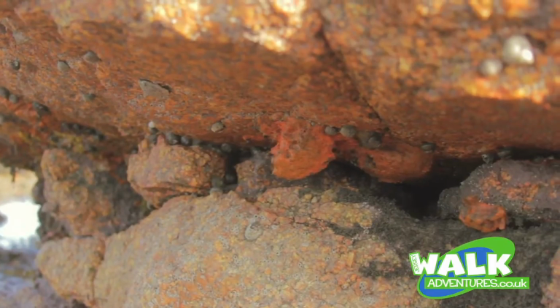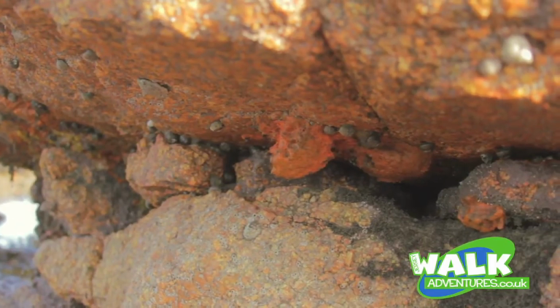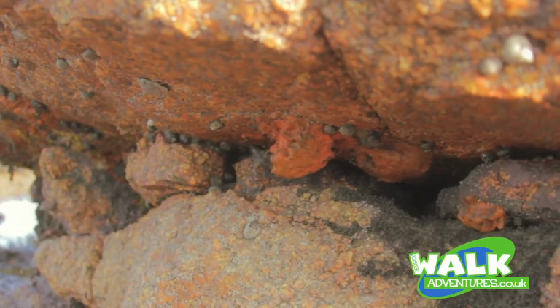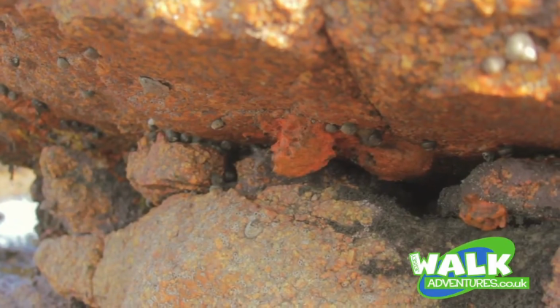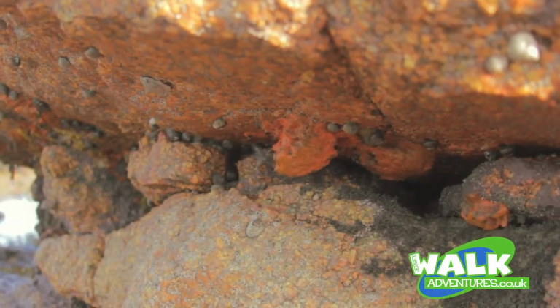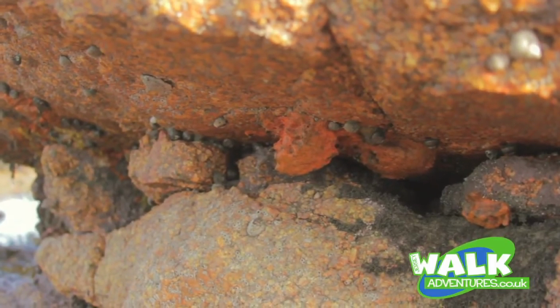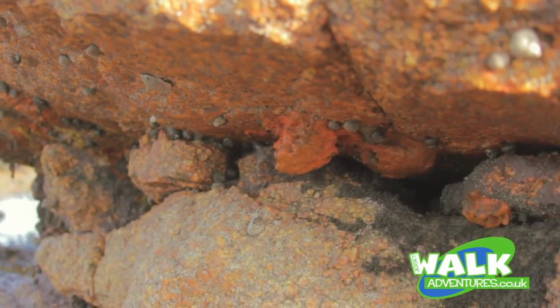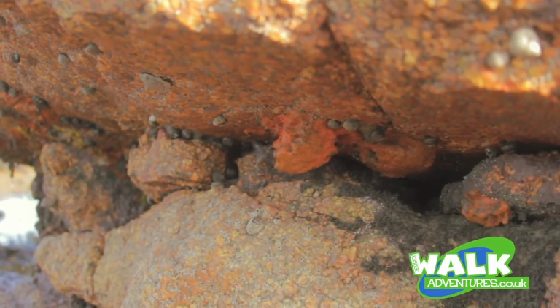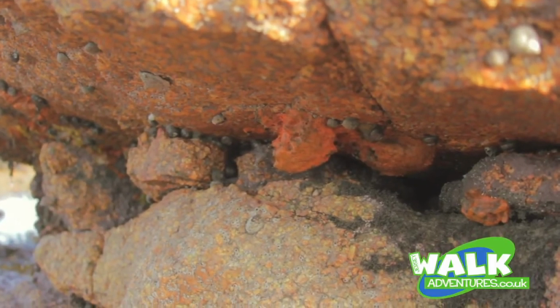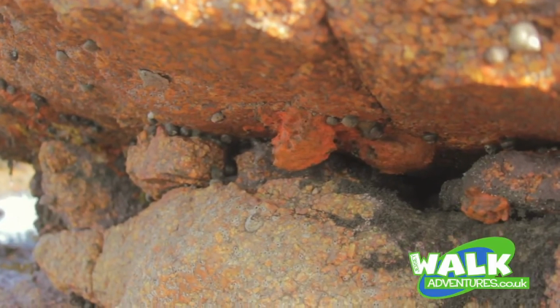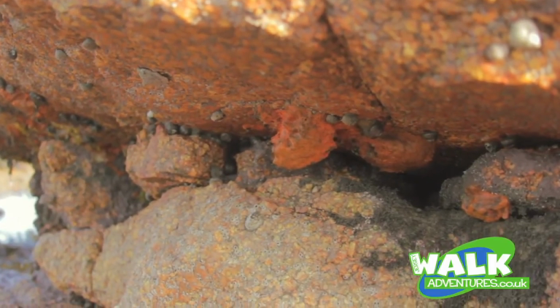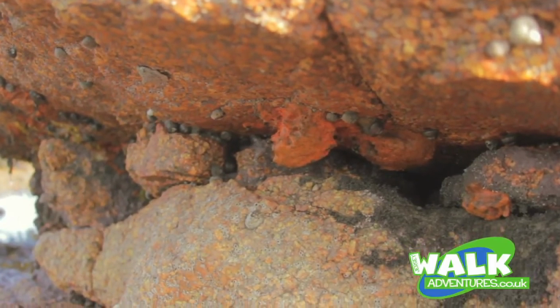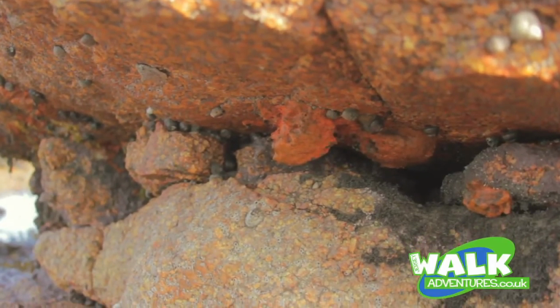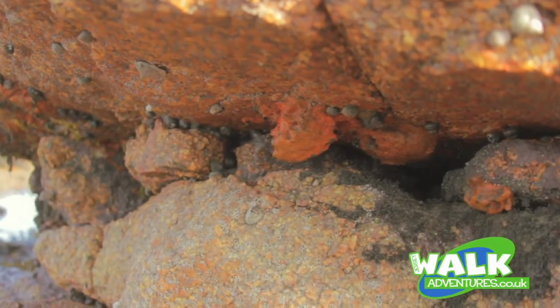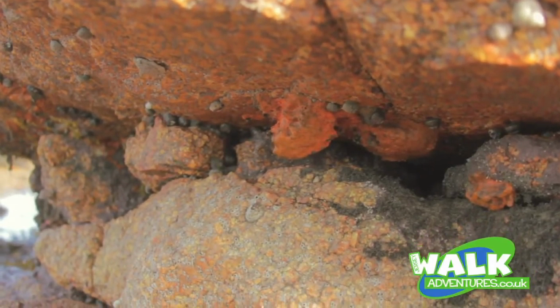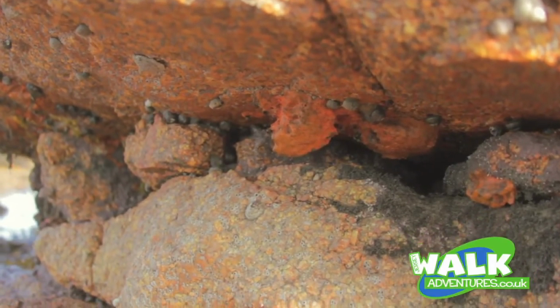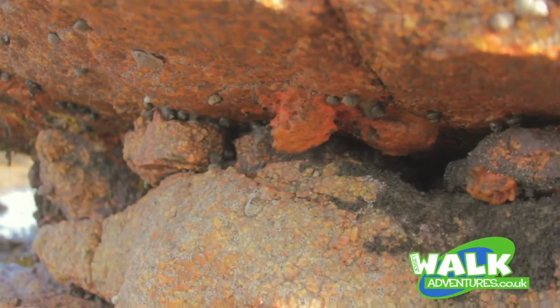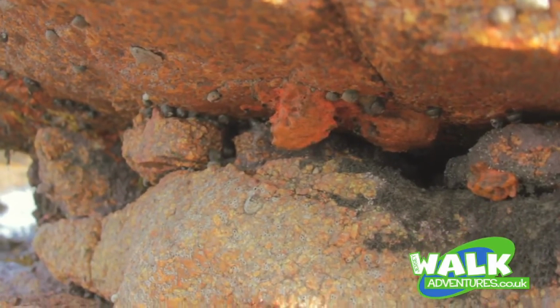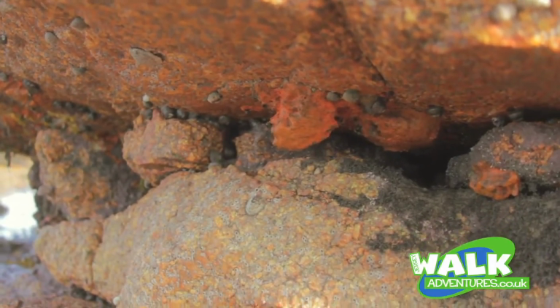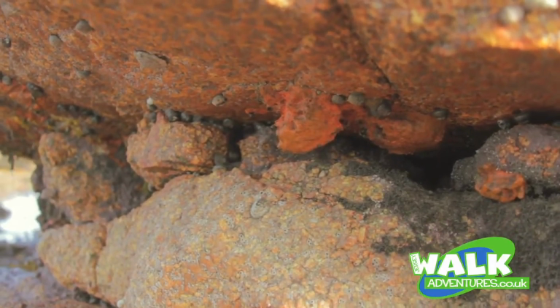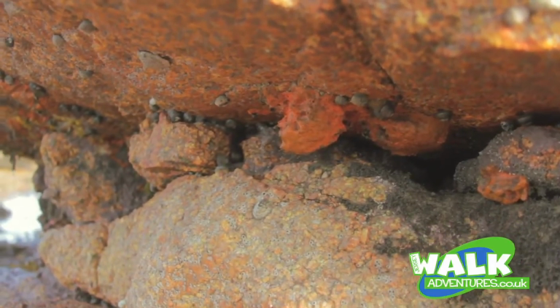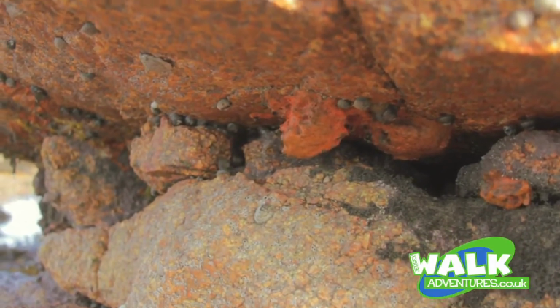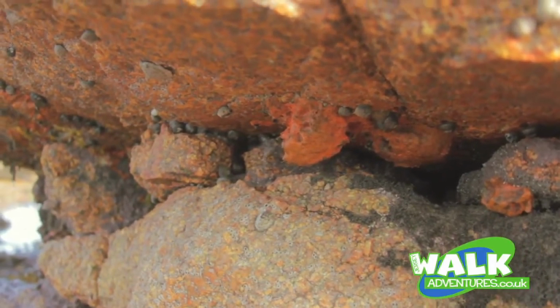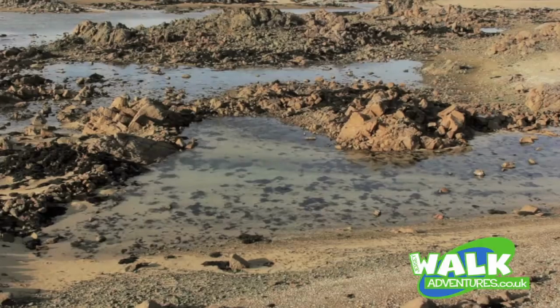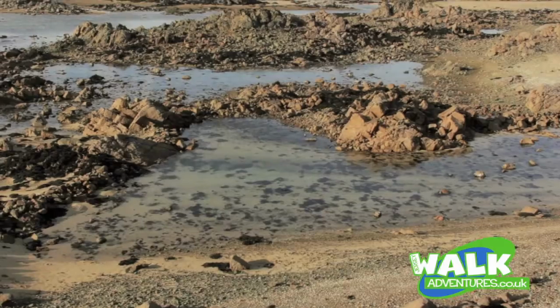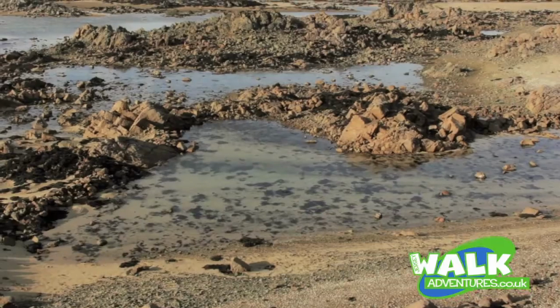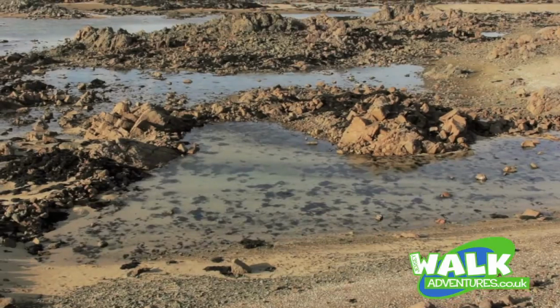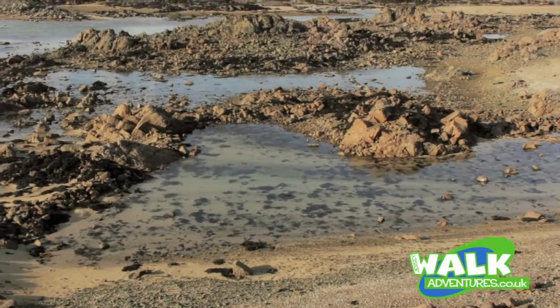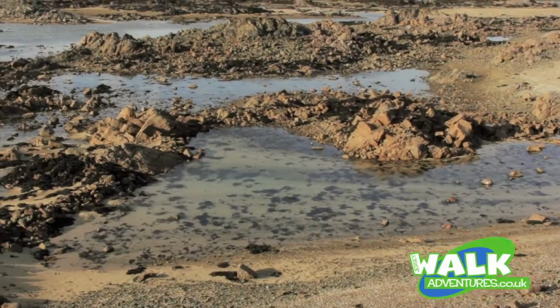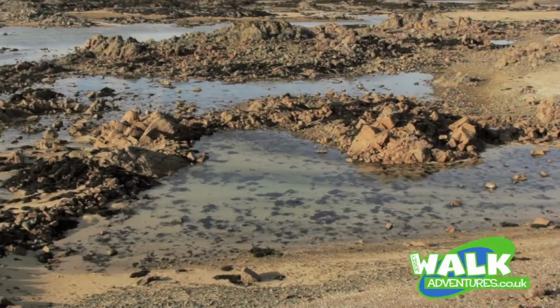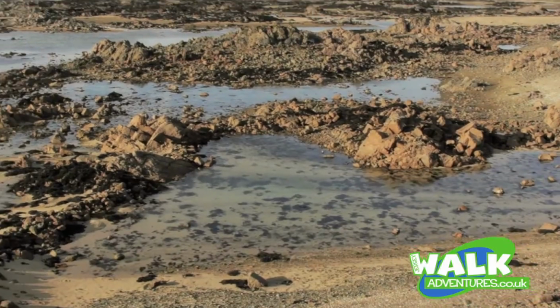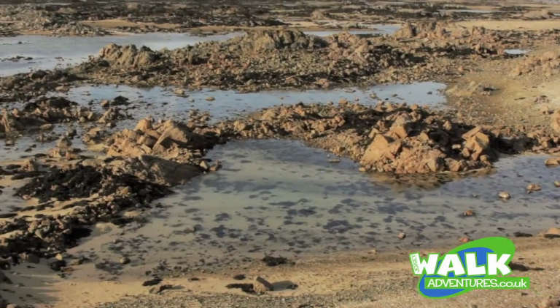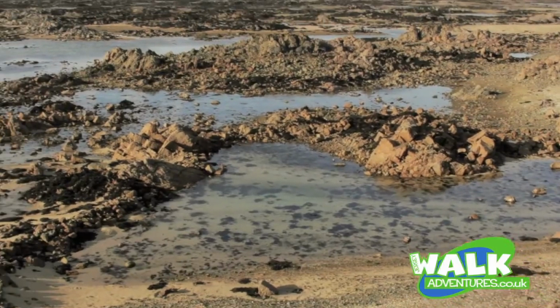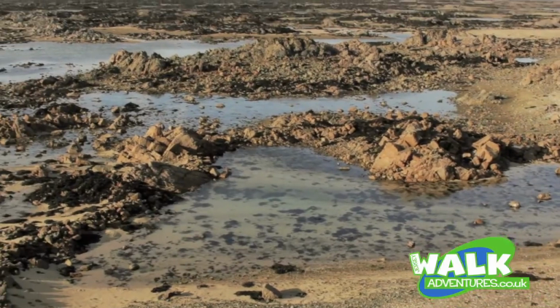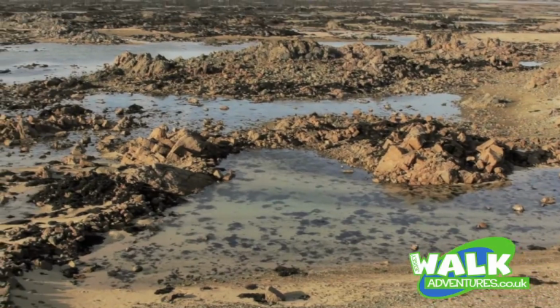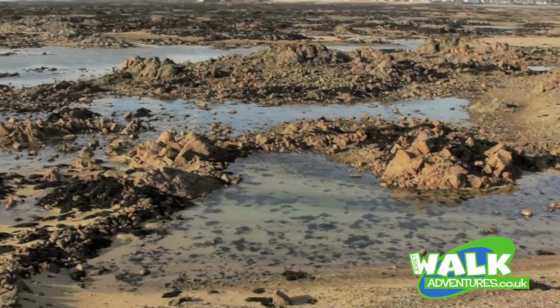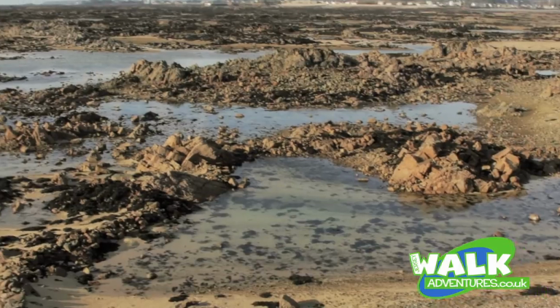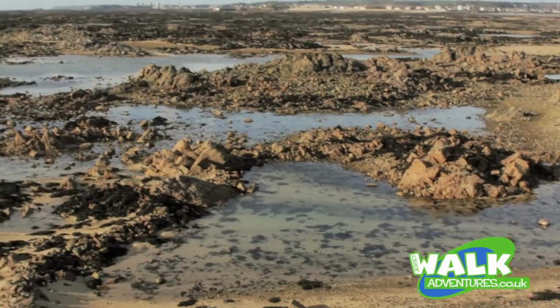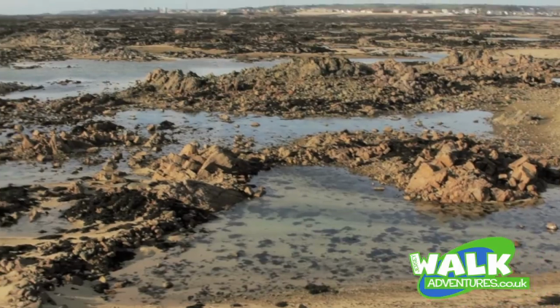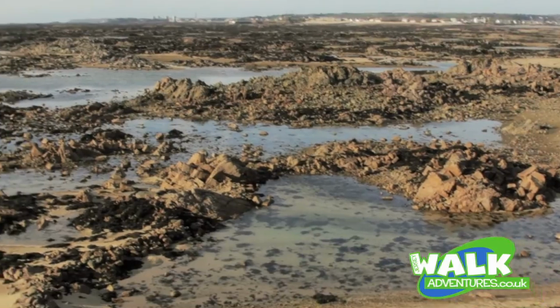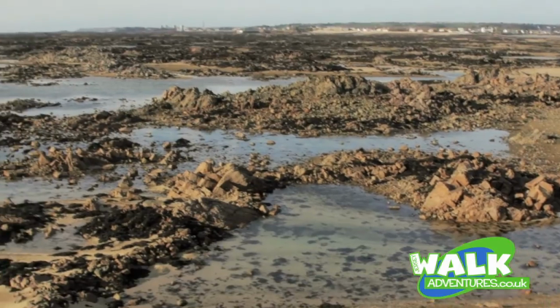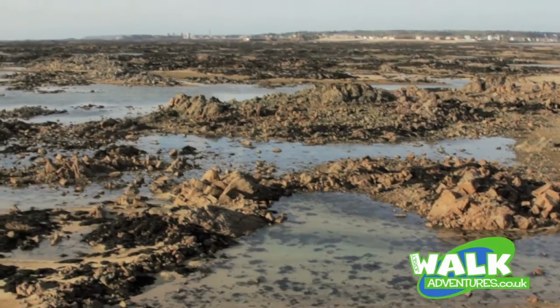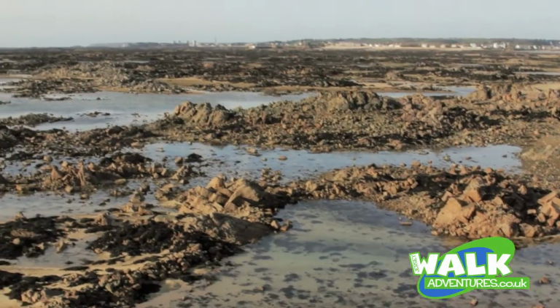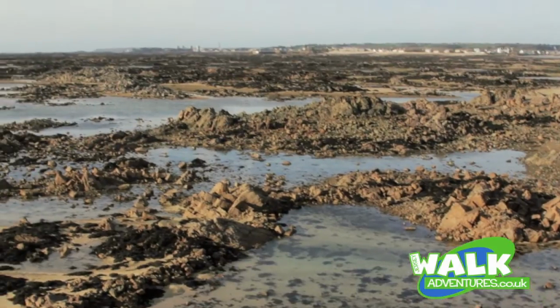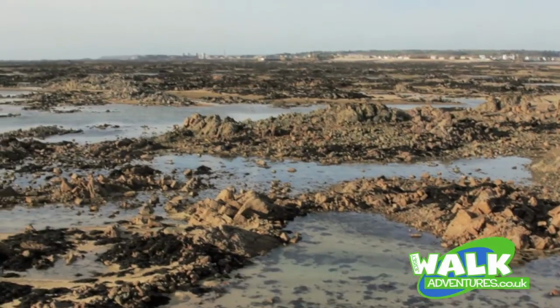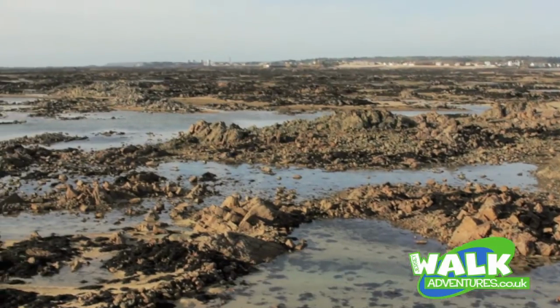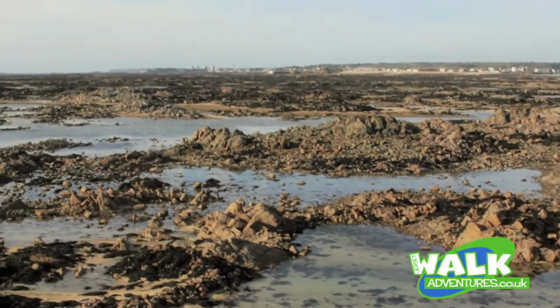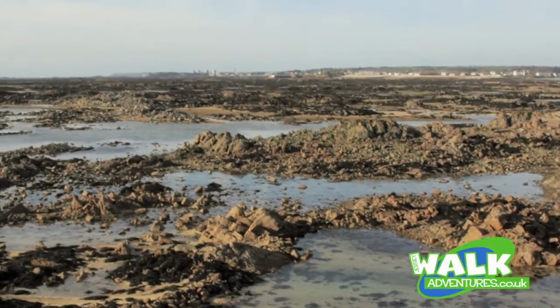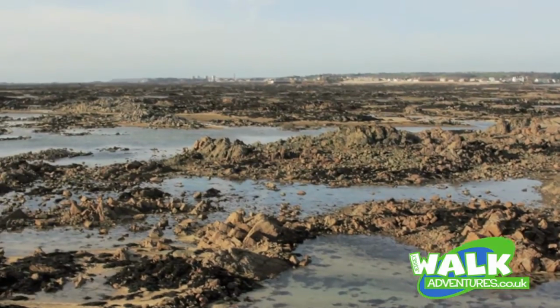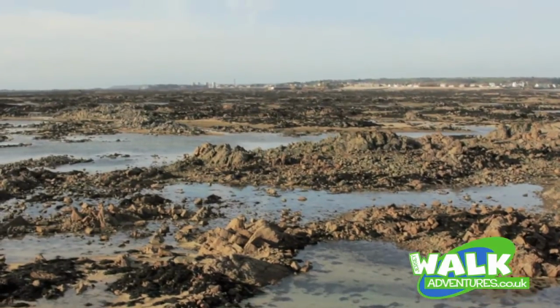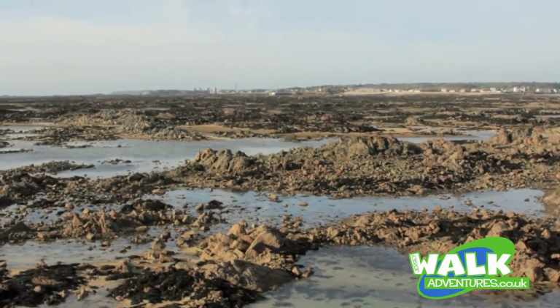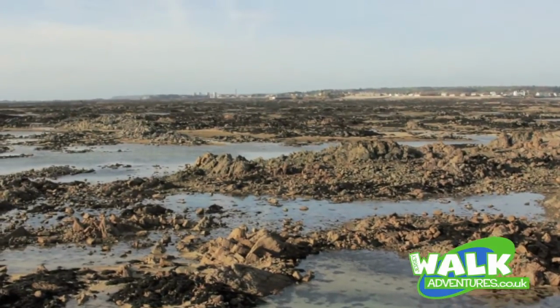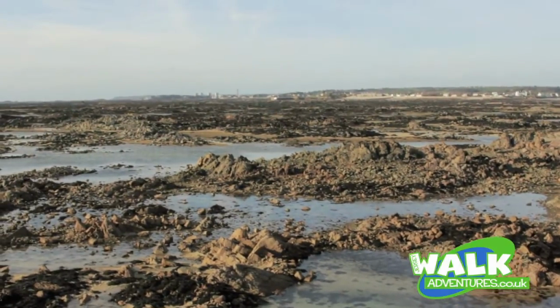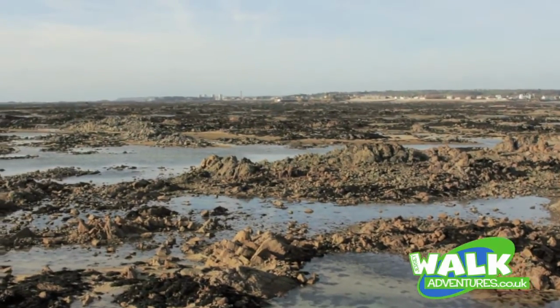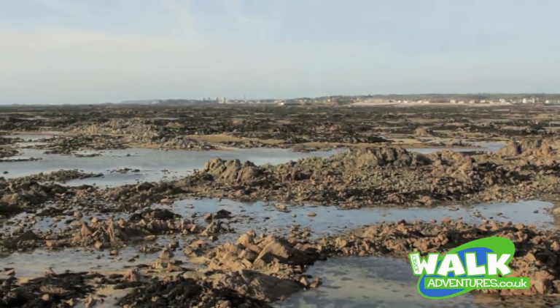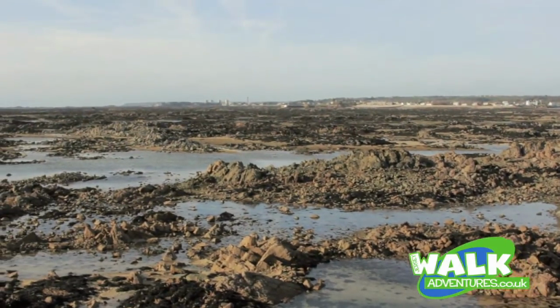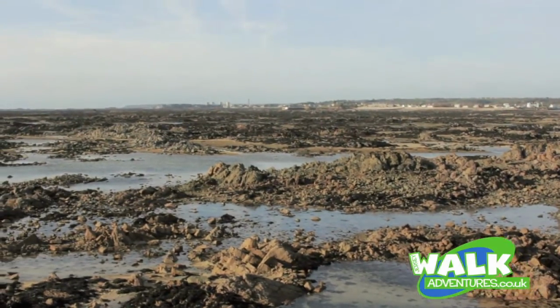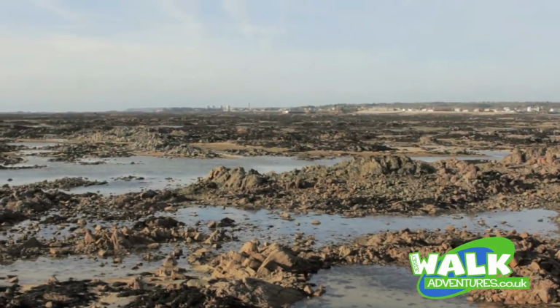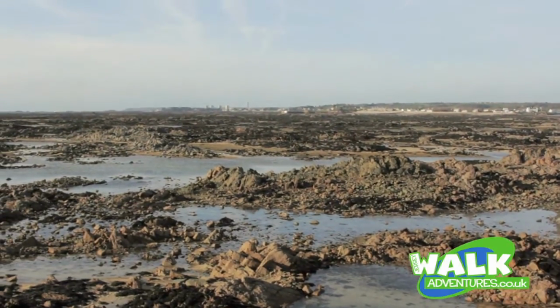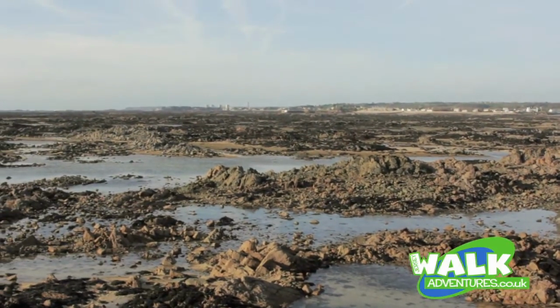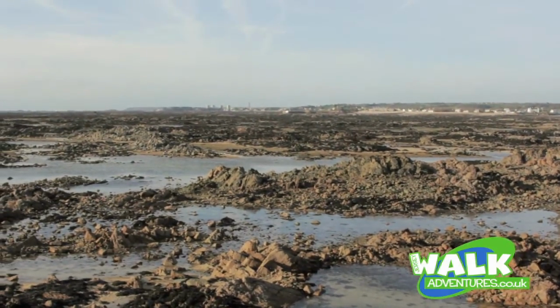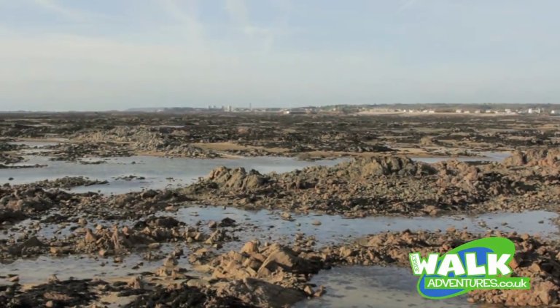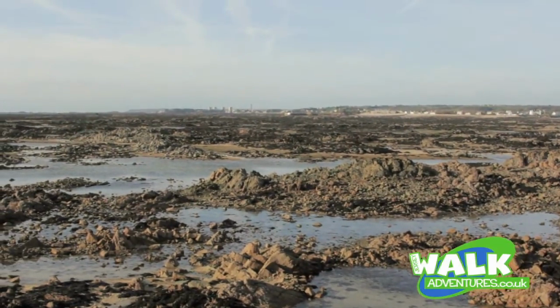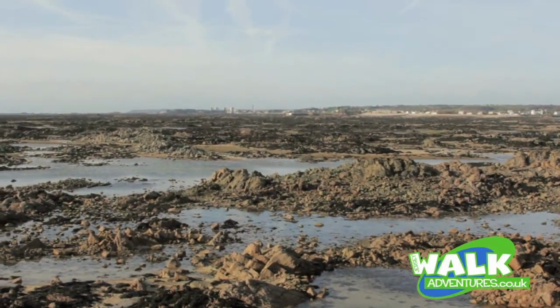This is our wilderness. There are not many places in Jersey where you can be up to one mile from another house.